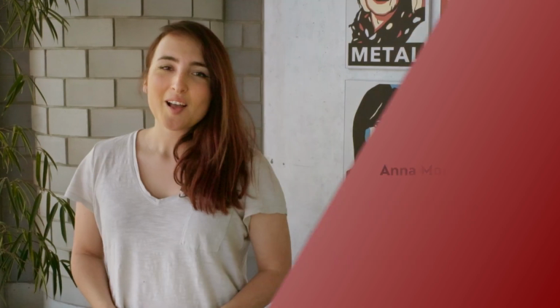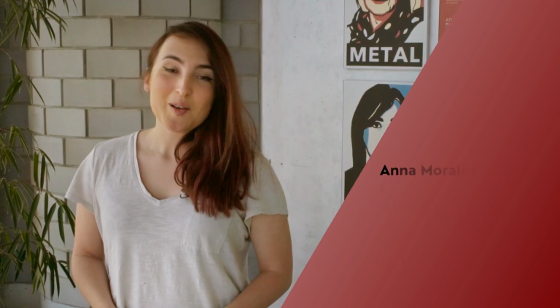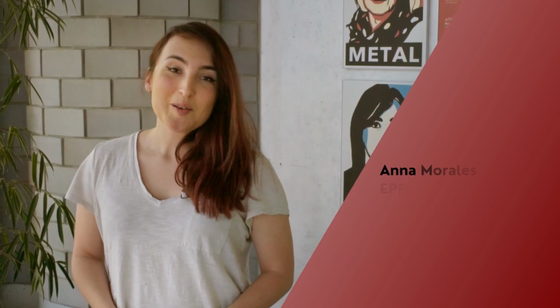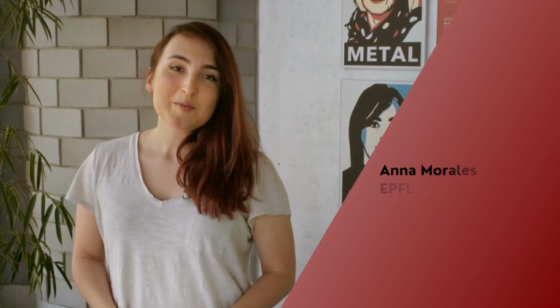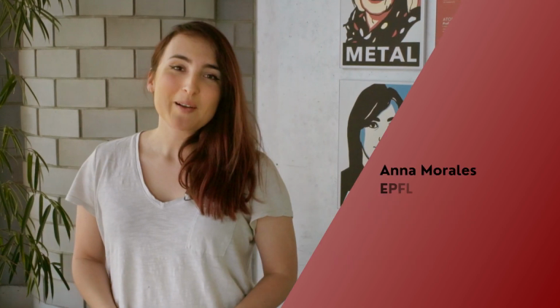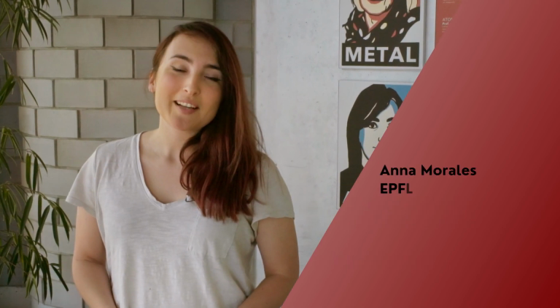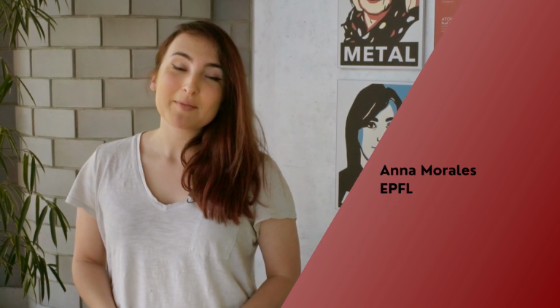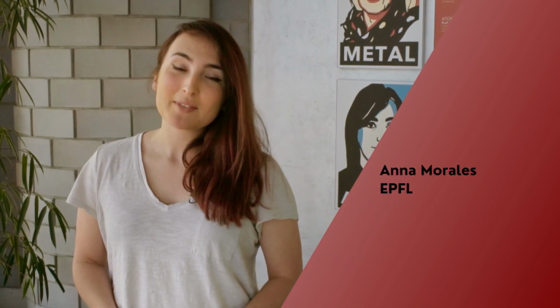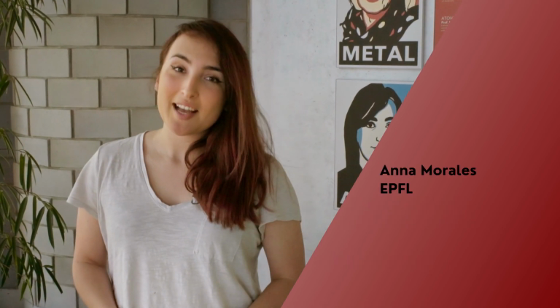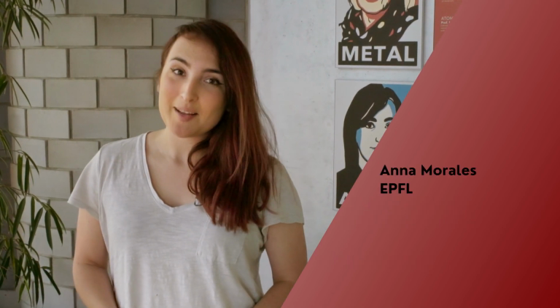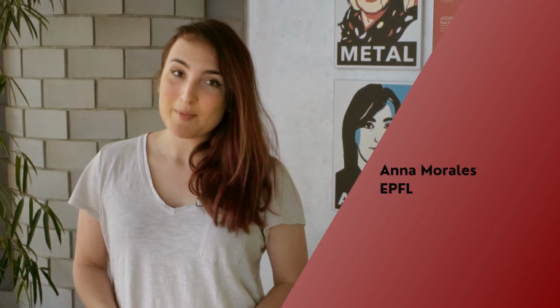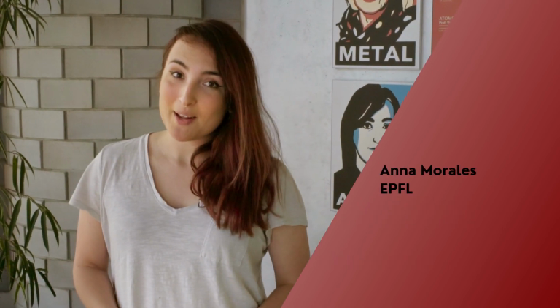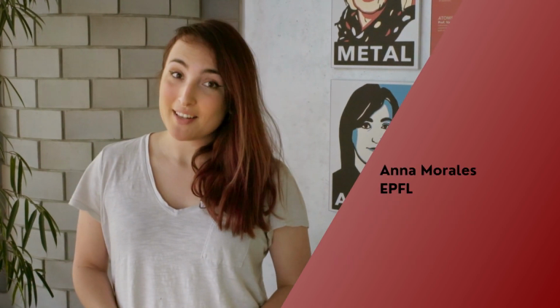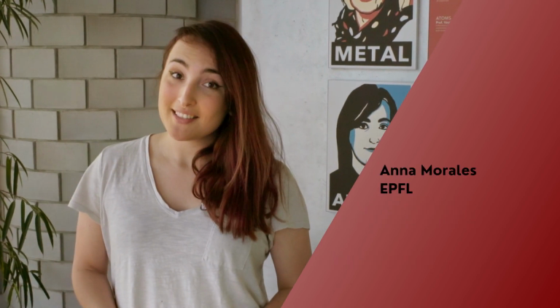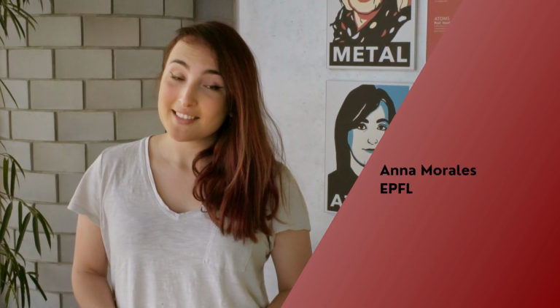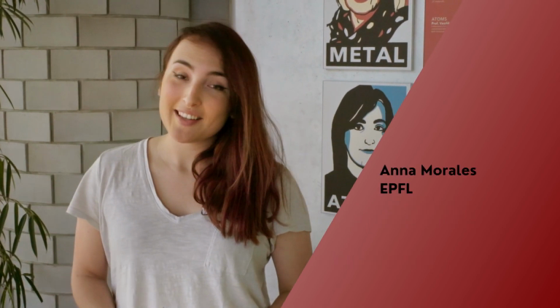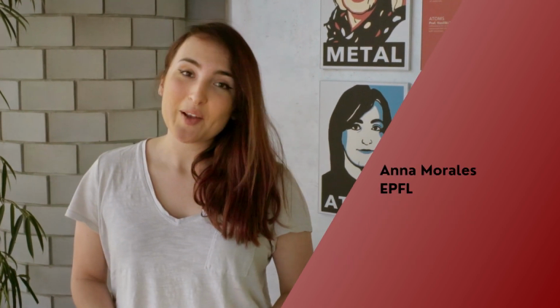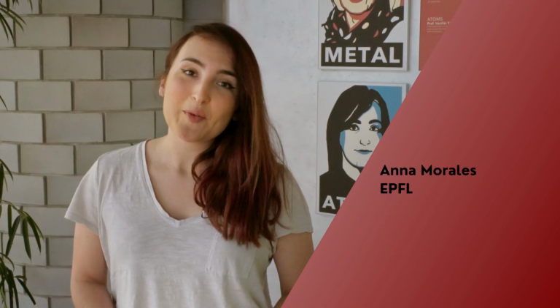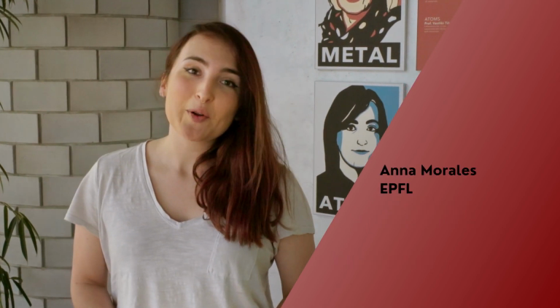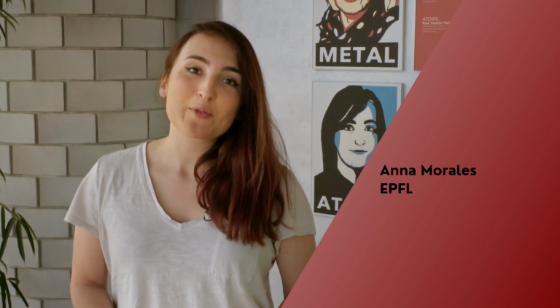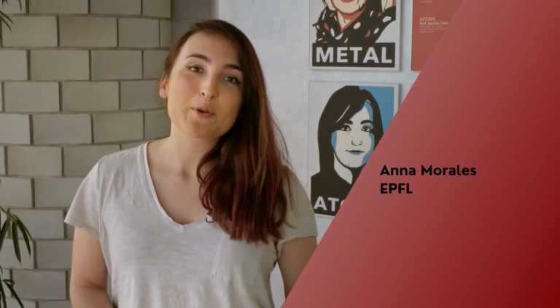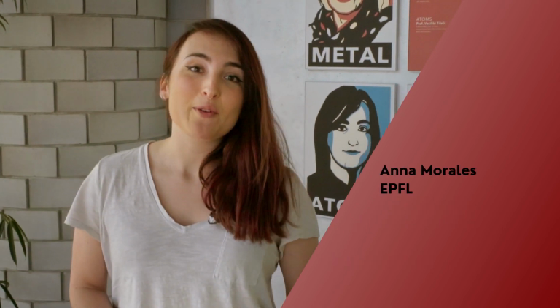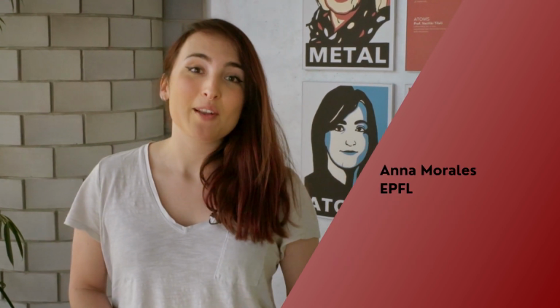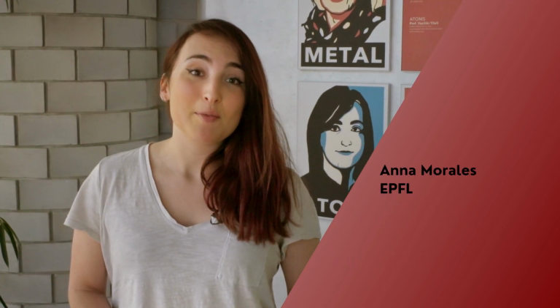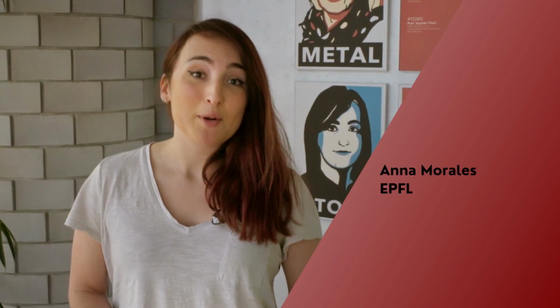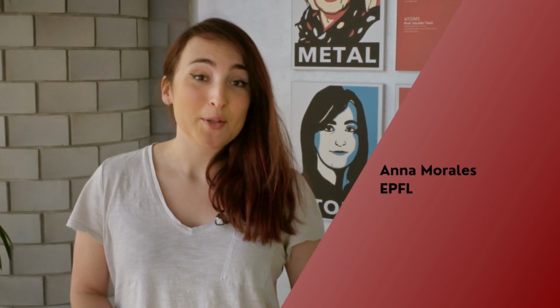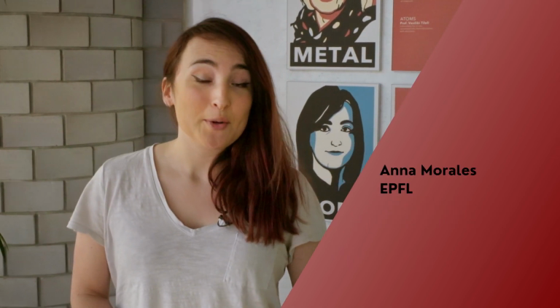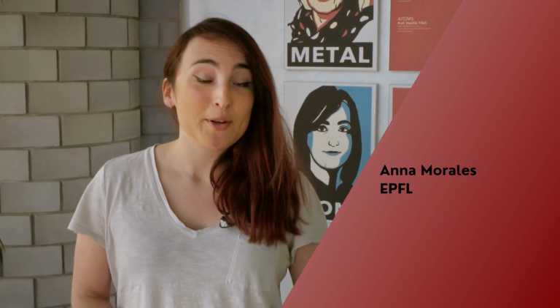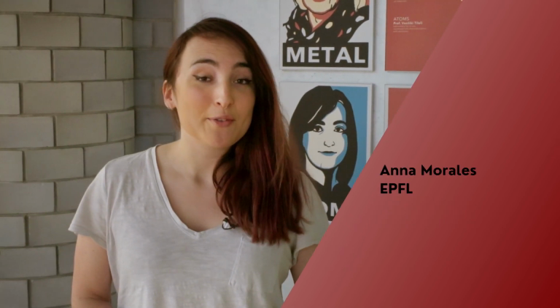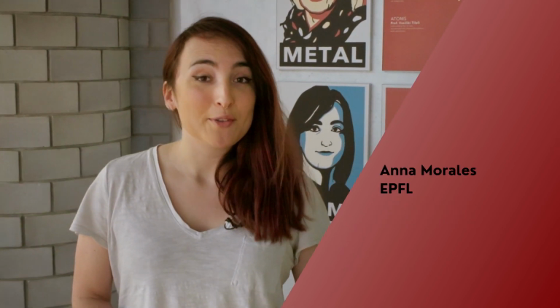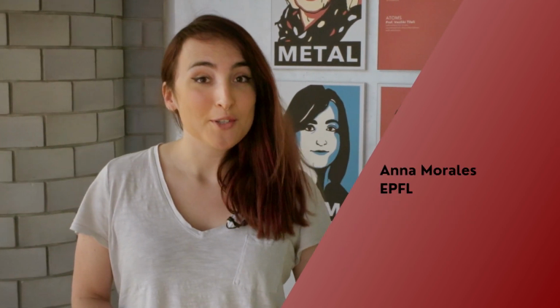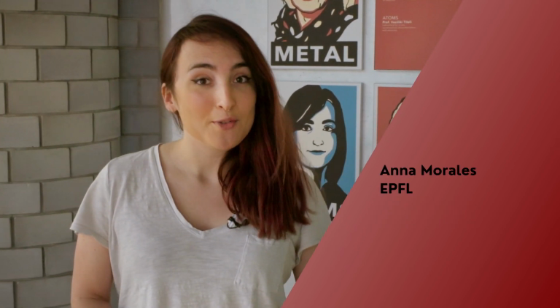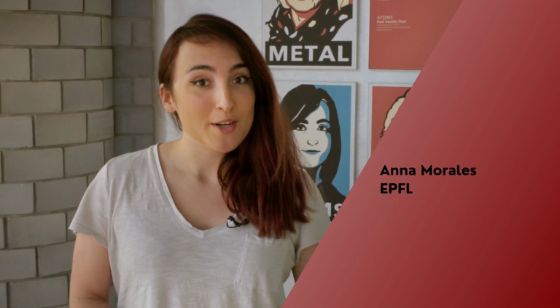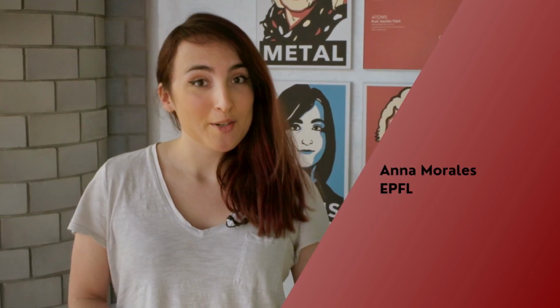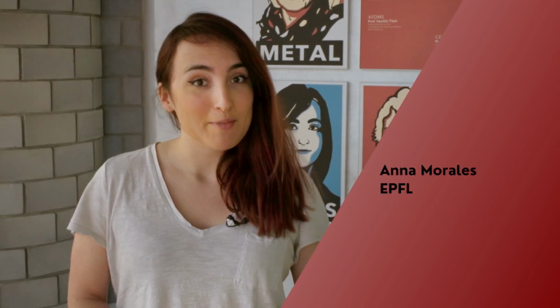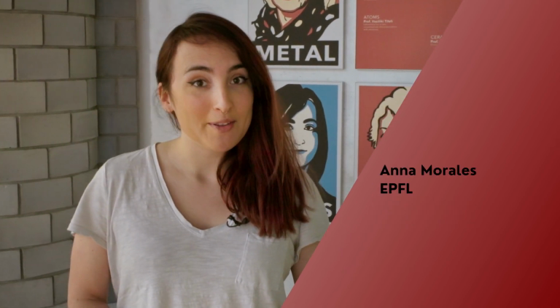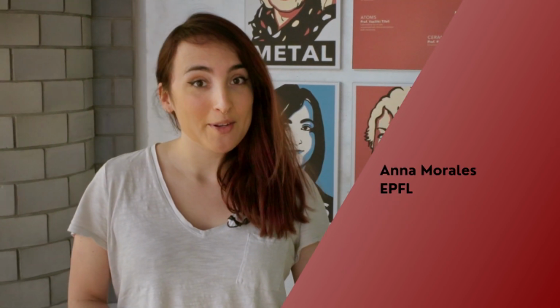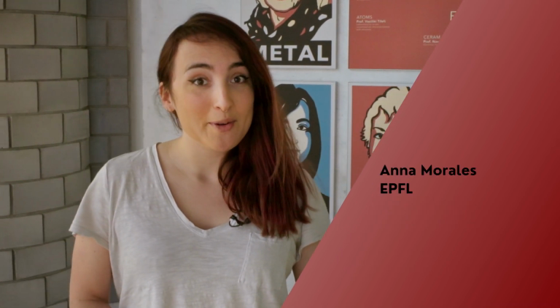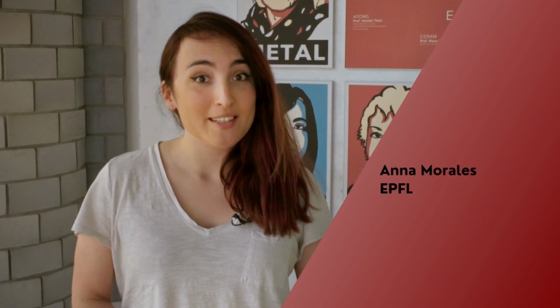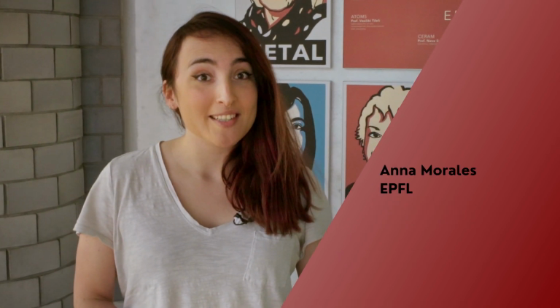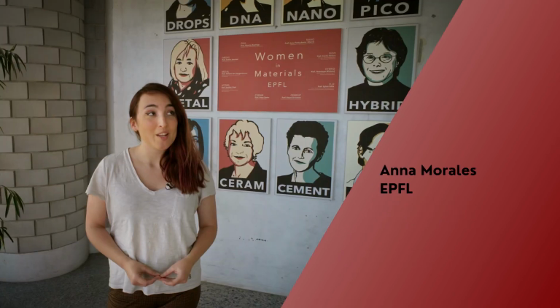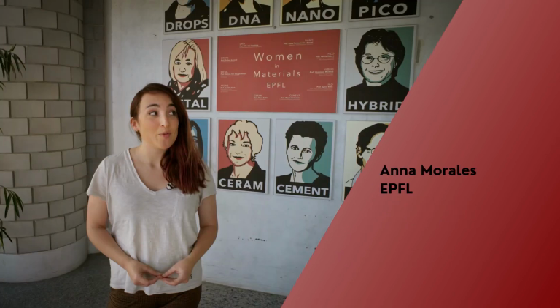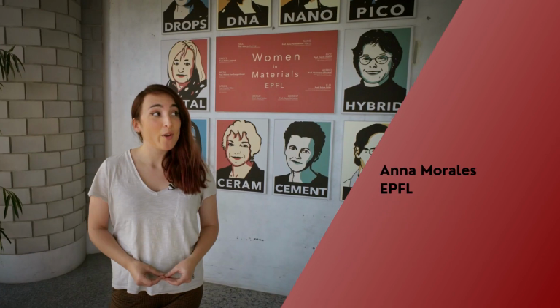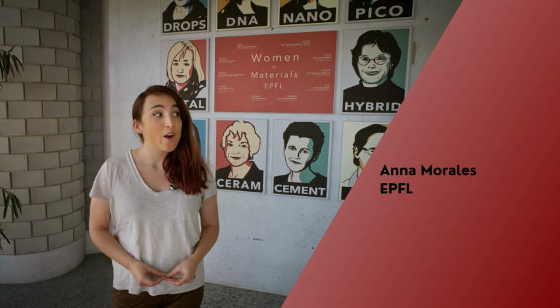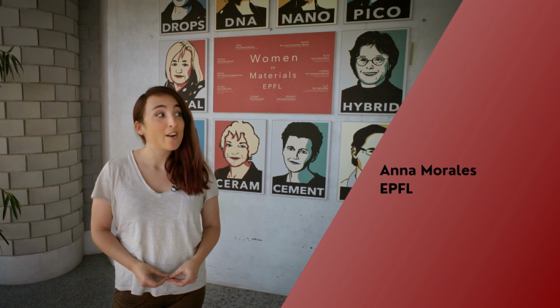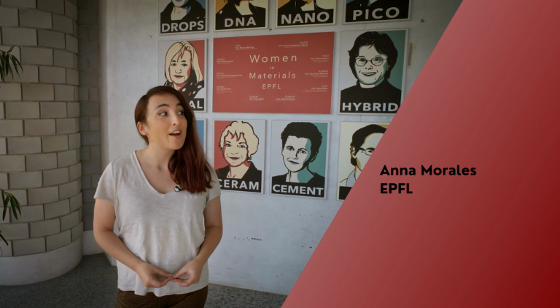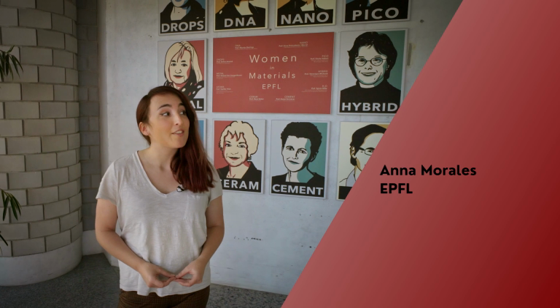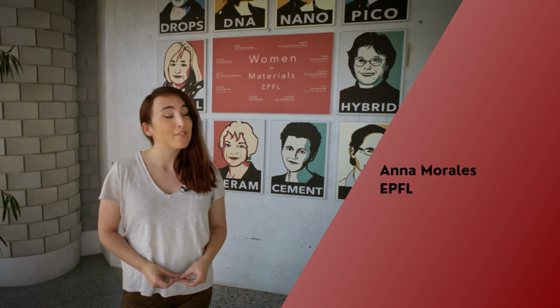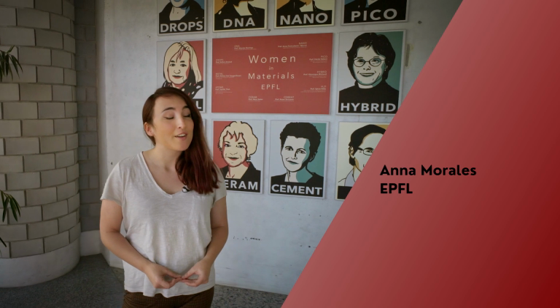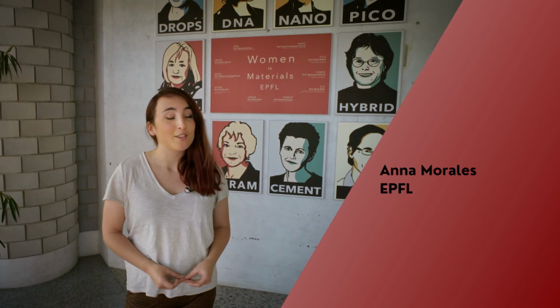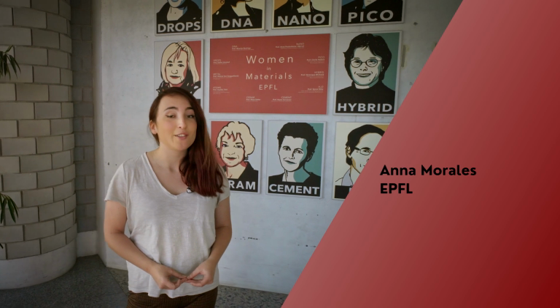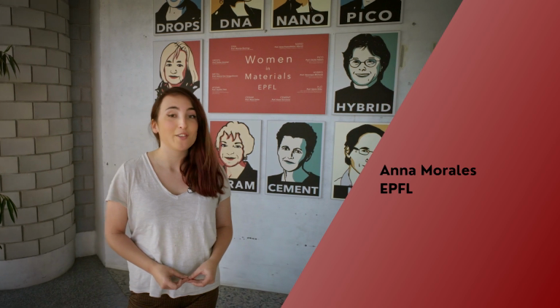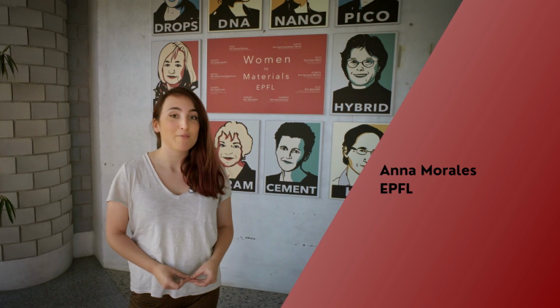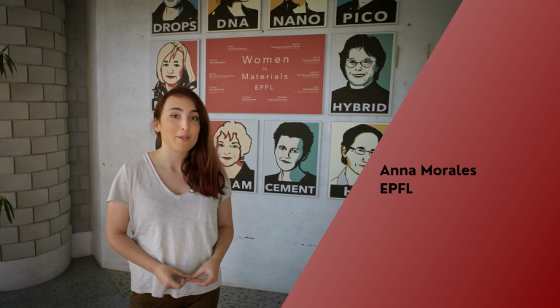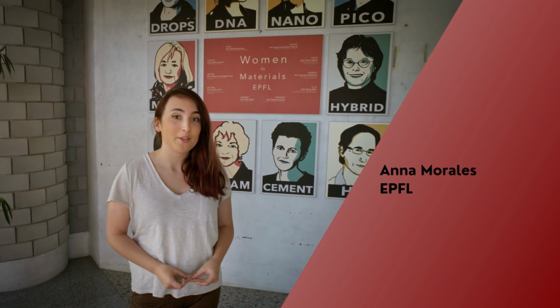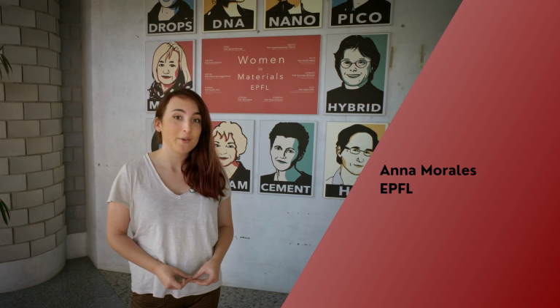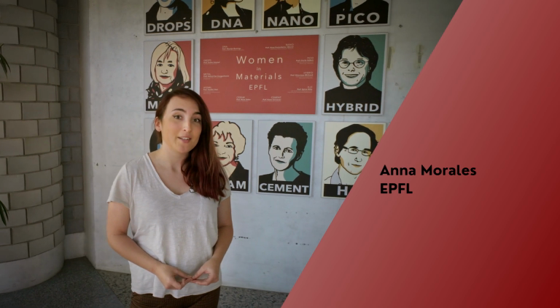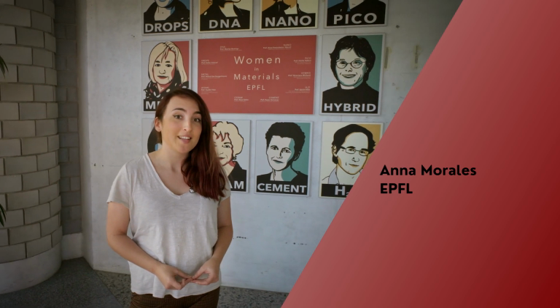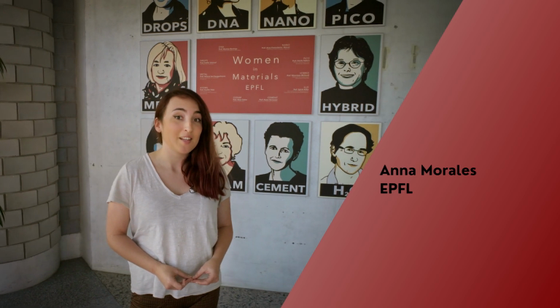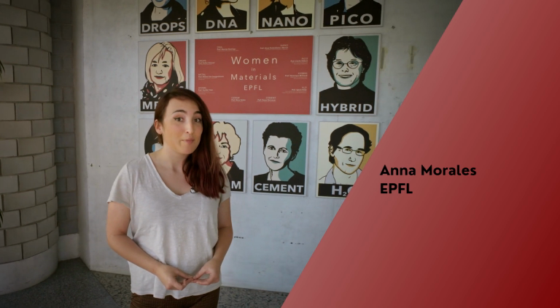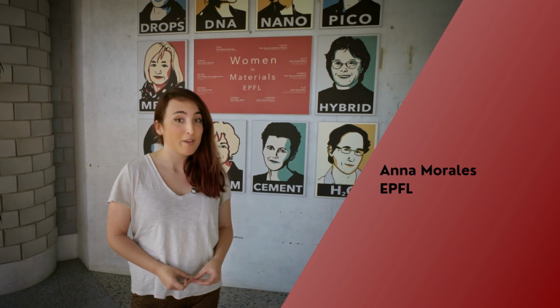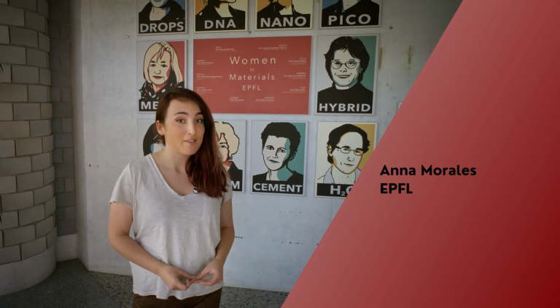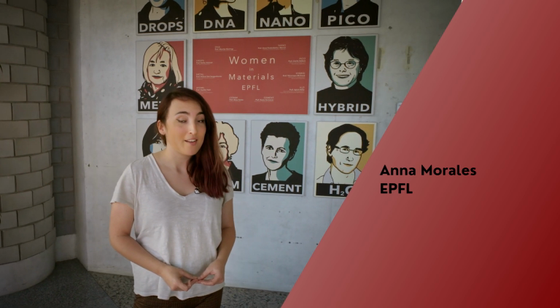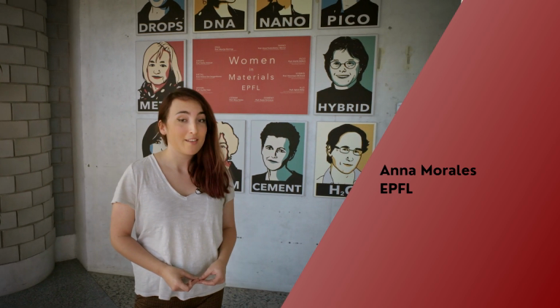Hello, my name is Ana Morales and I work for the Laboratory of Construction Materials, and we are at the Faculty of Materials at EPFL.